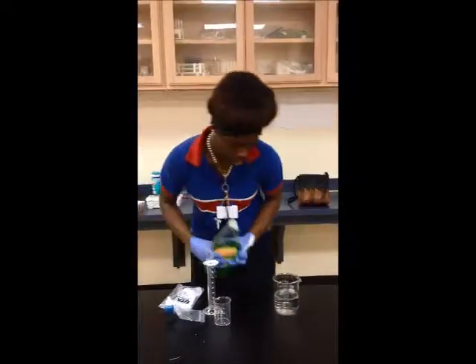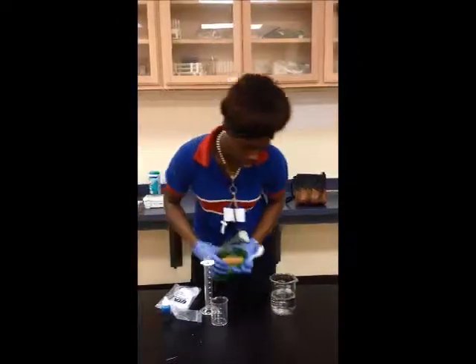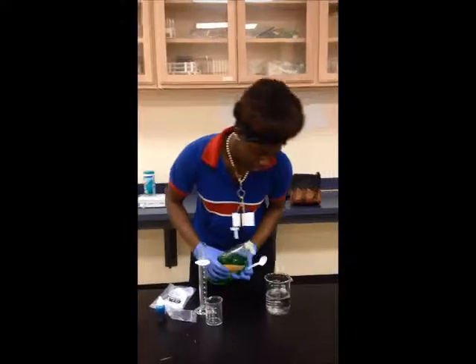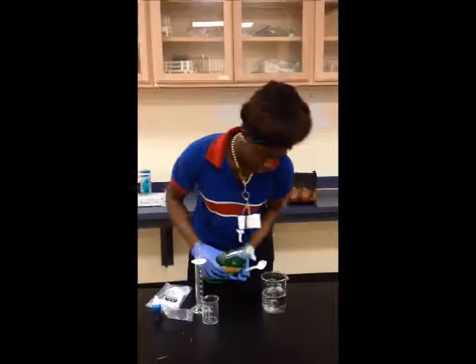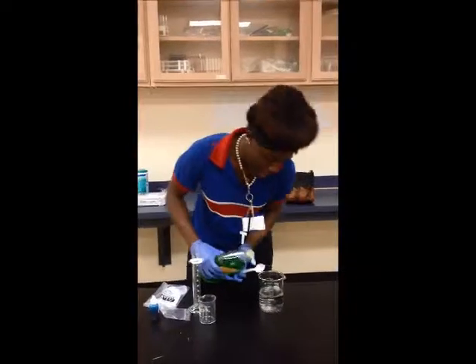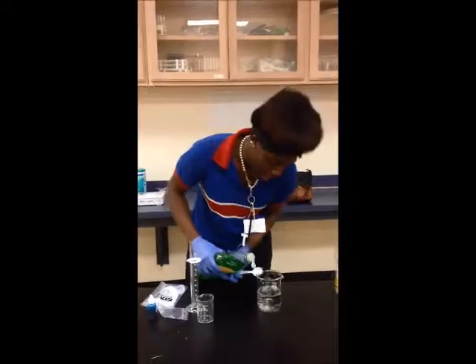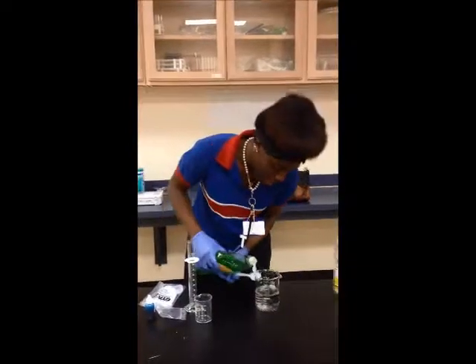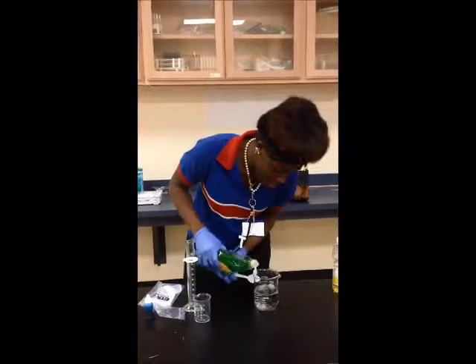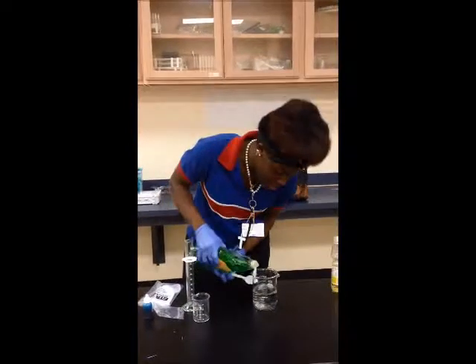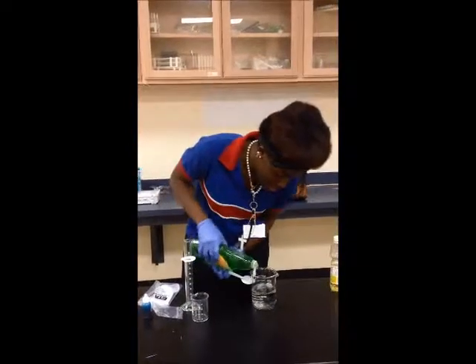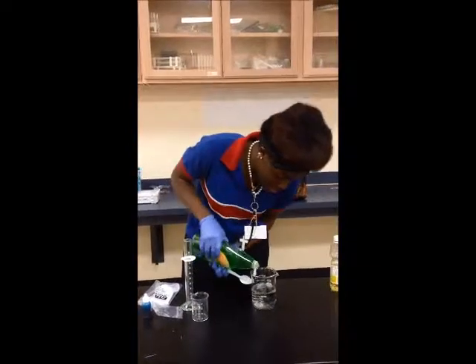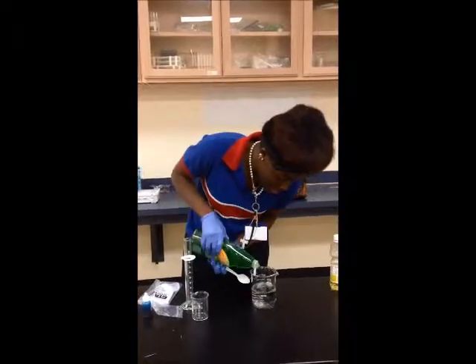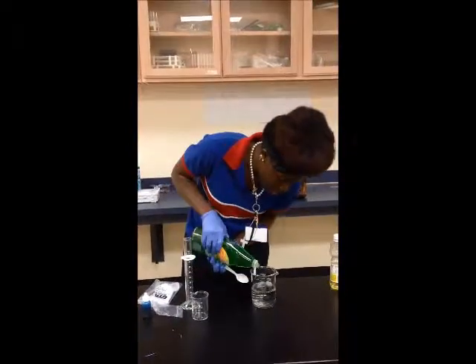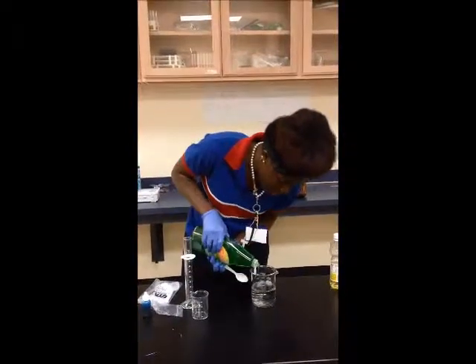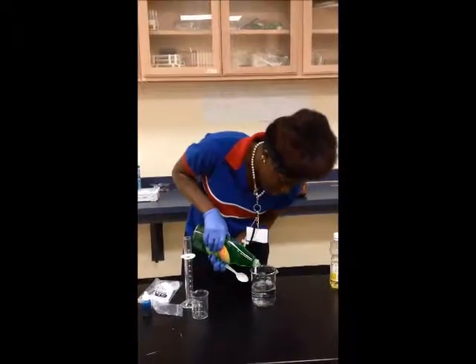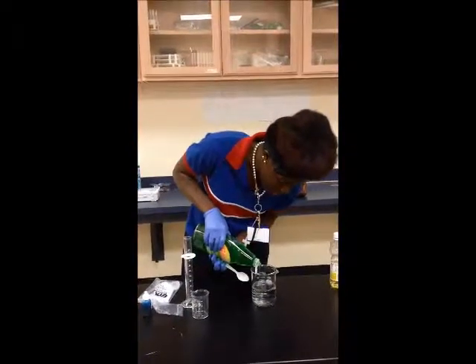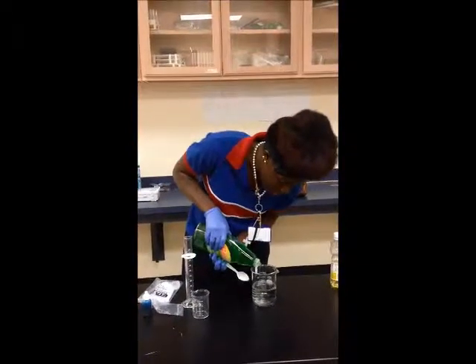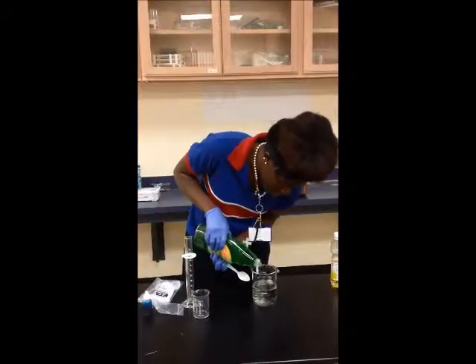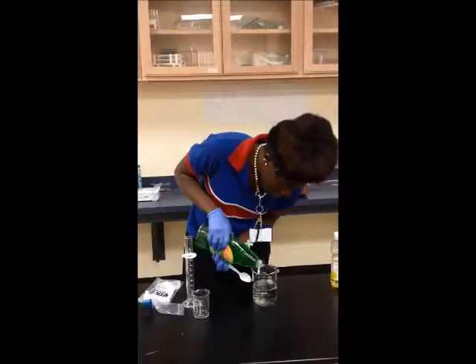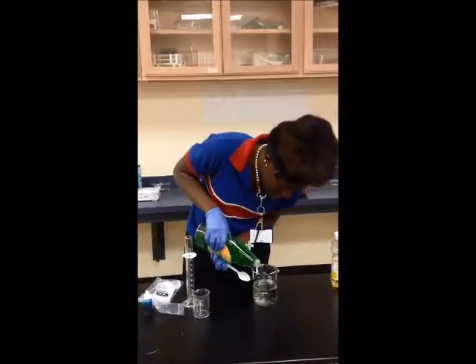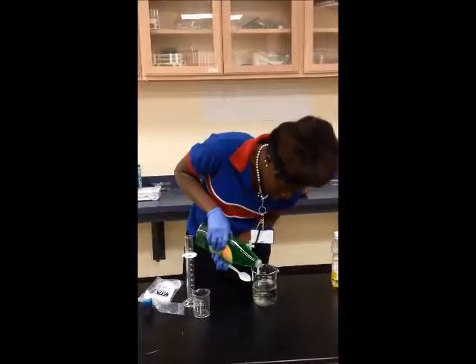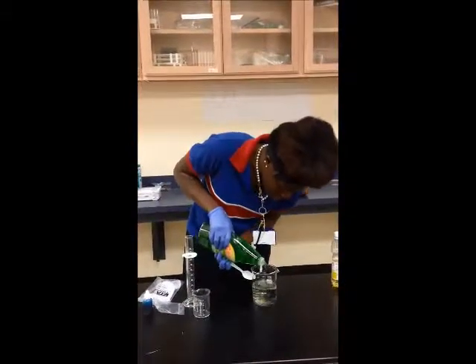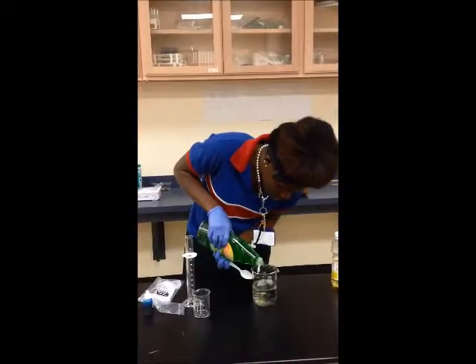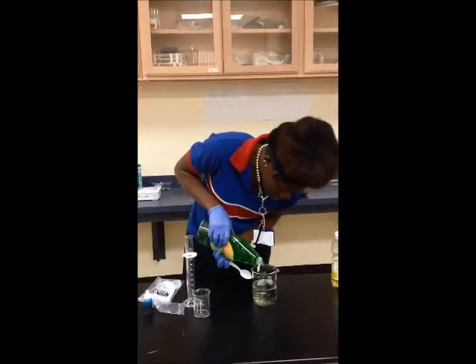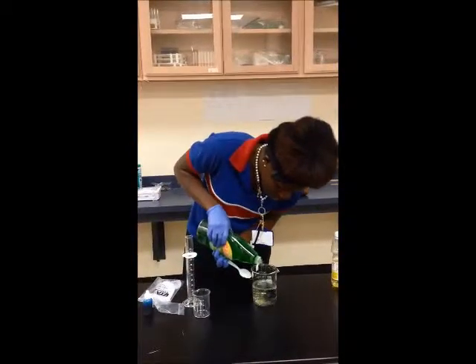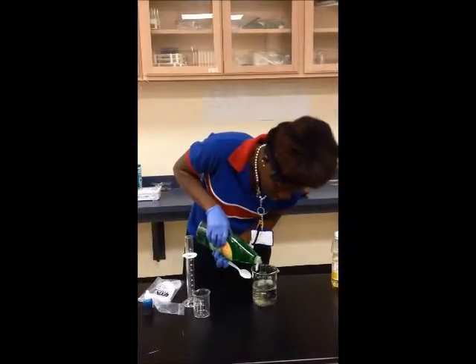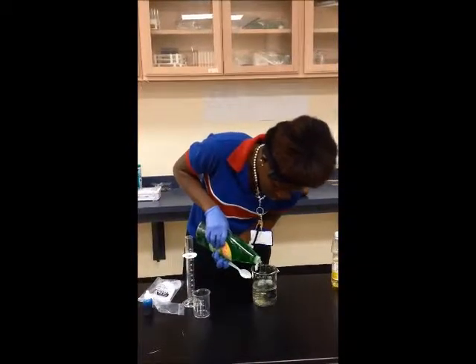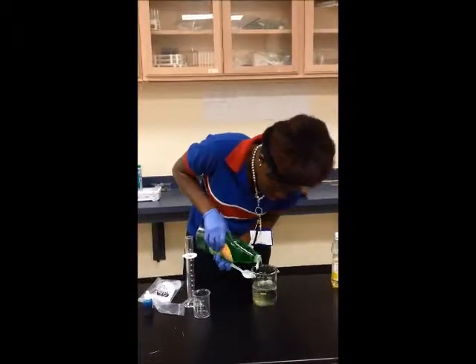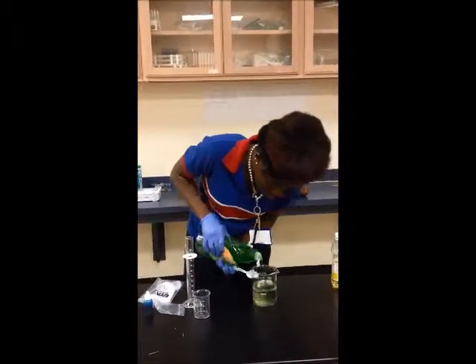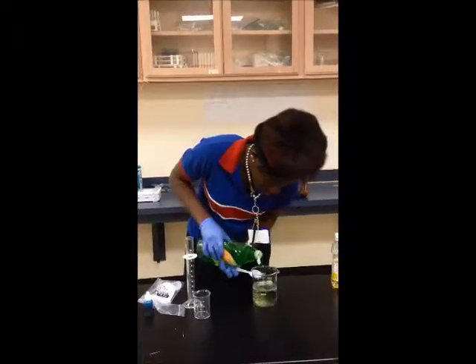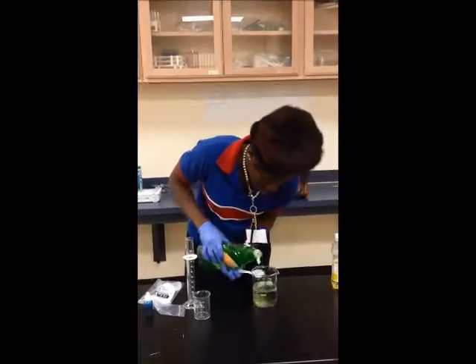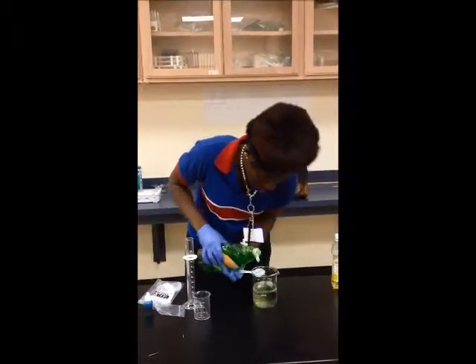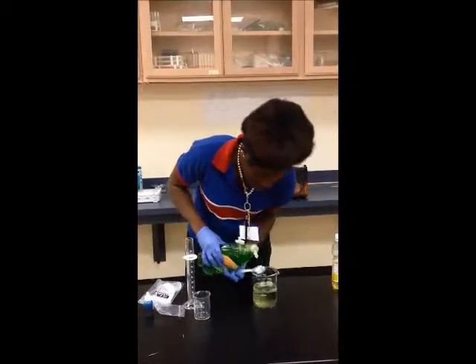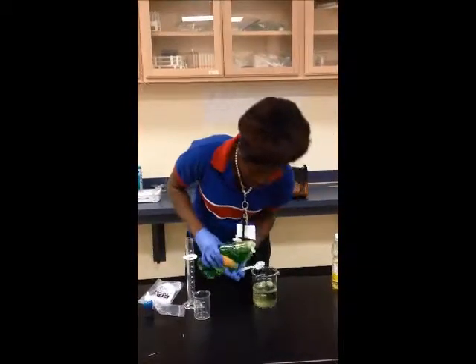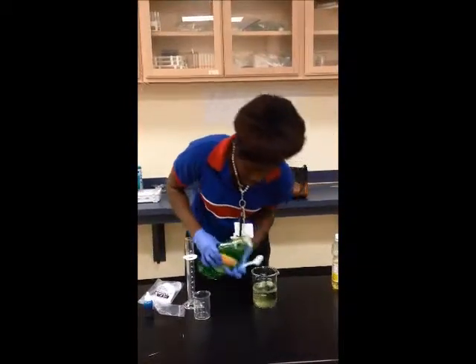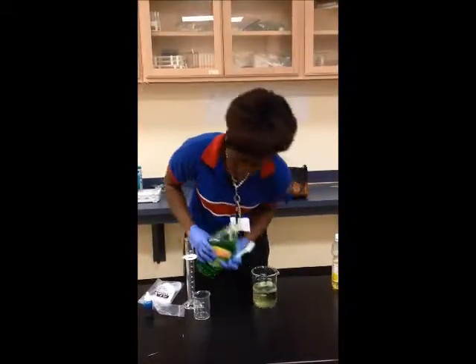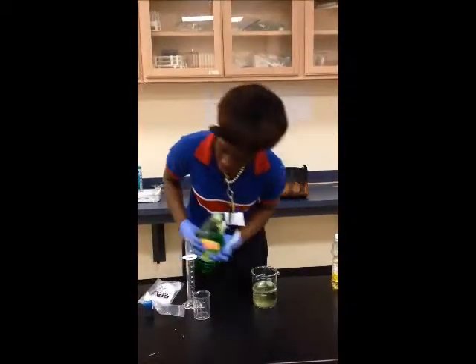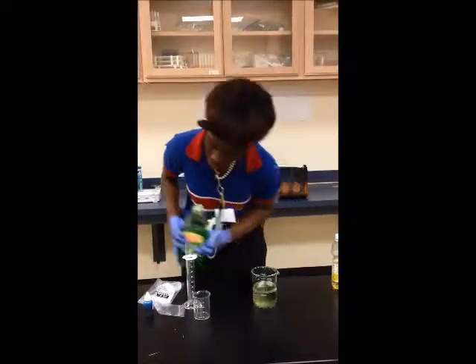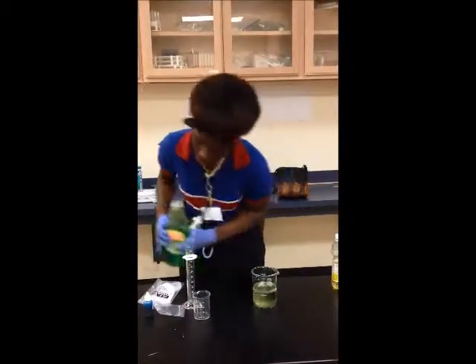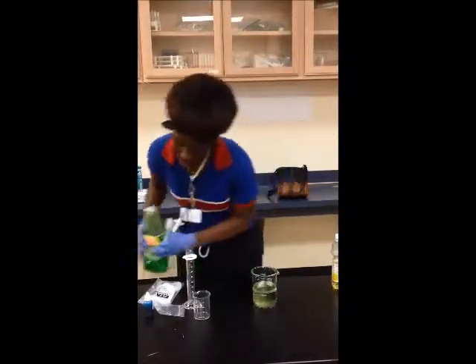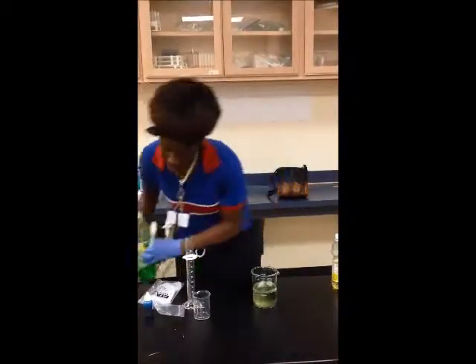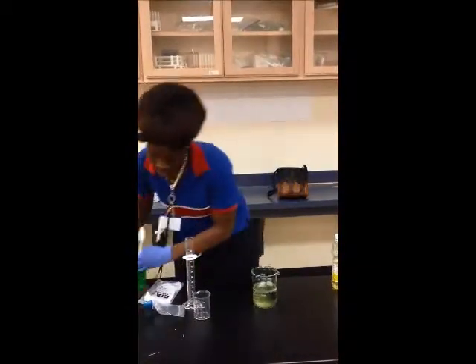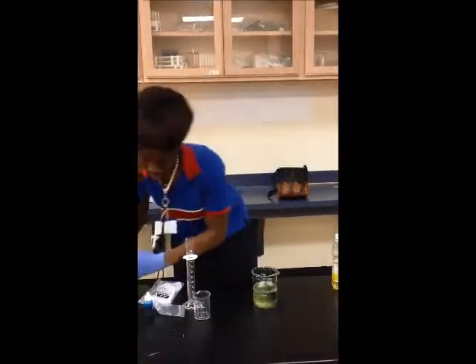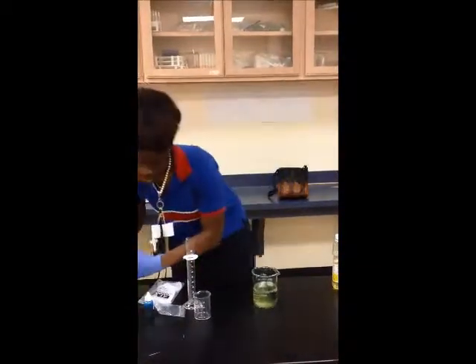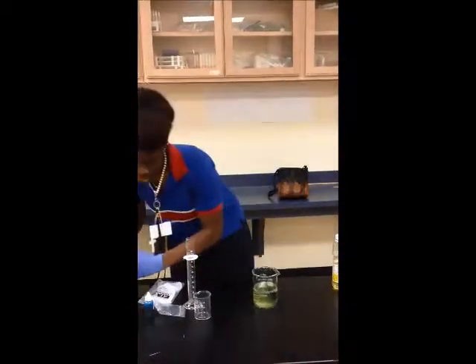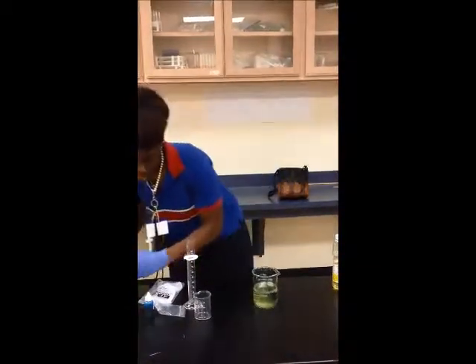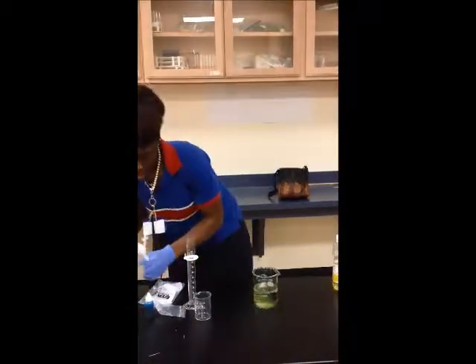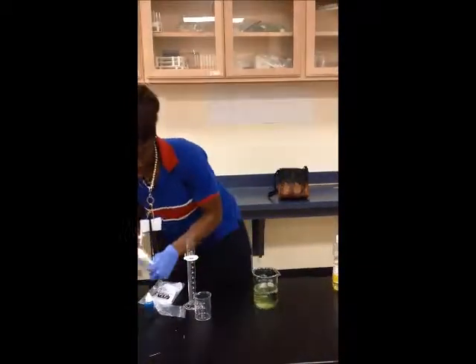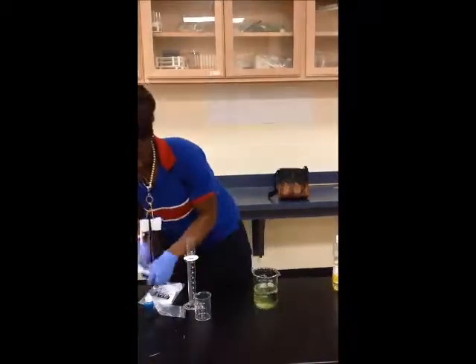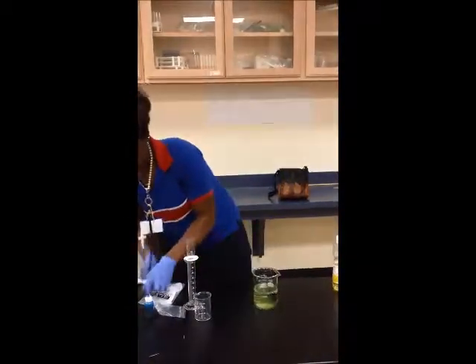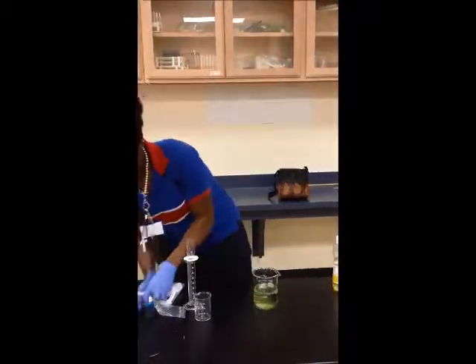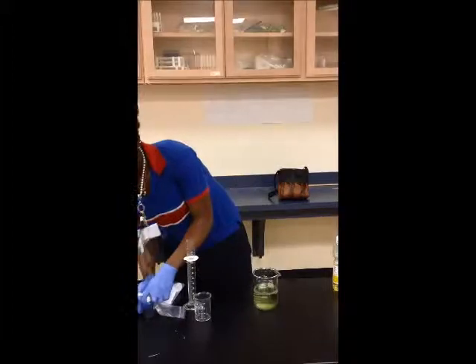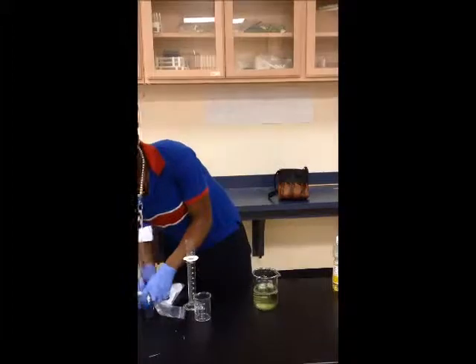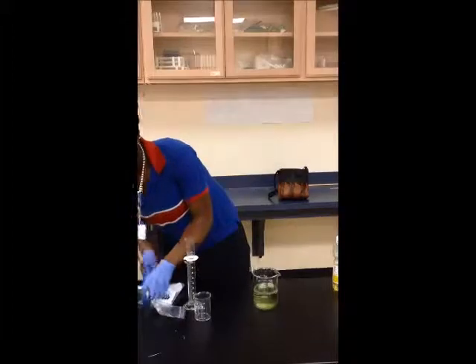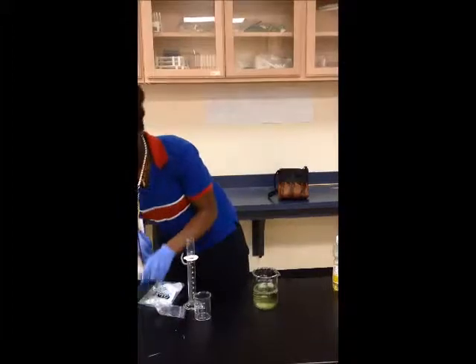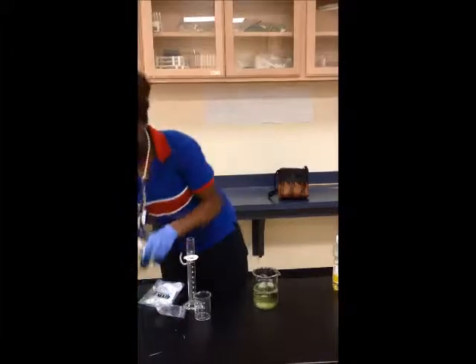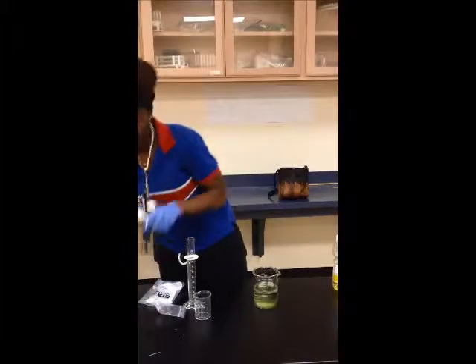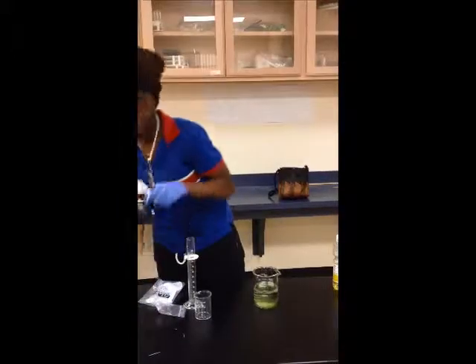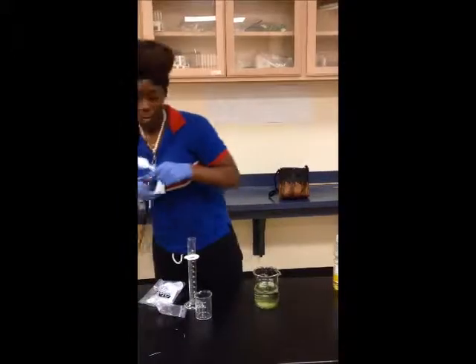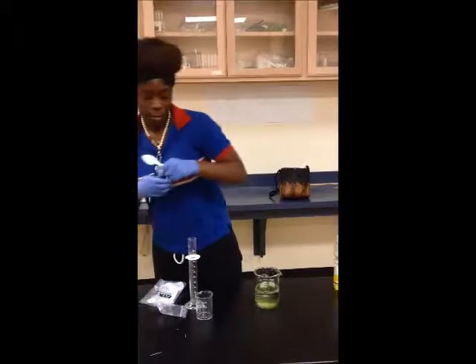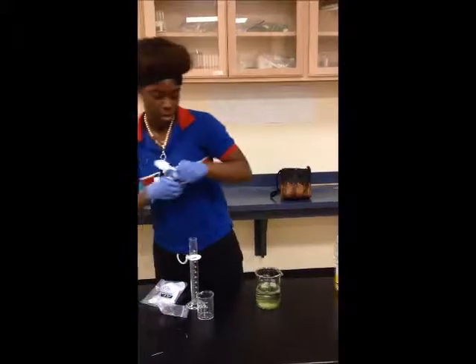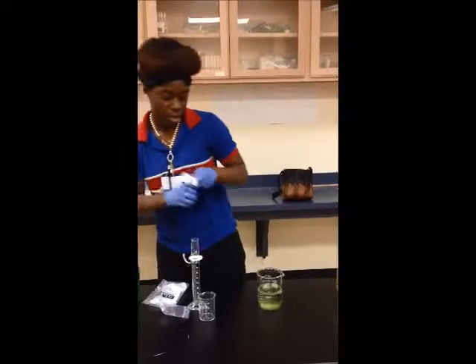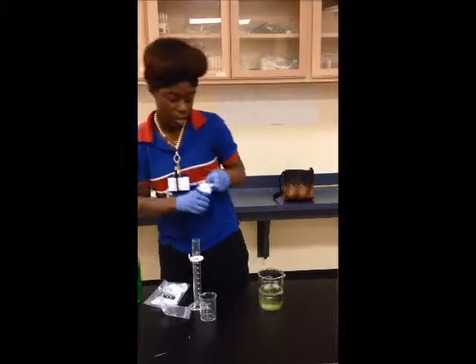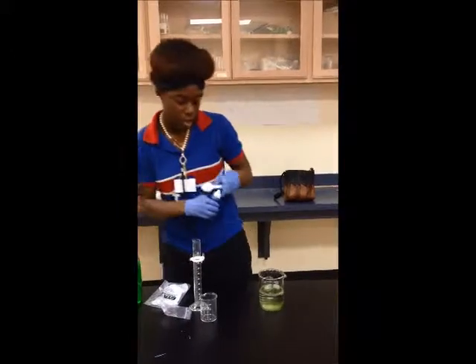We will add our detergent again, and then we will add our food coloring.